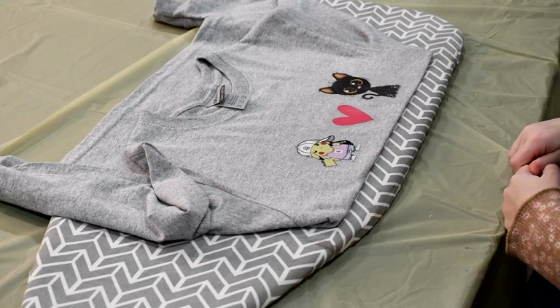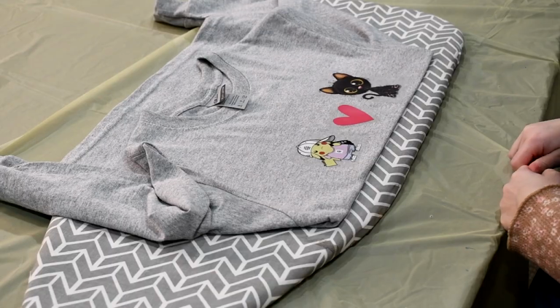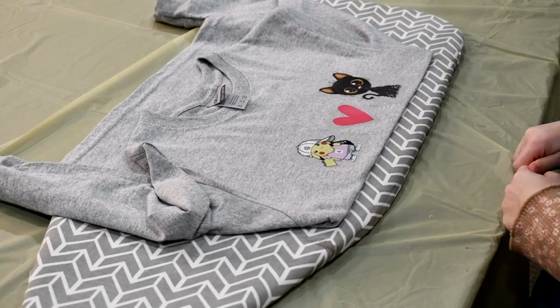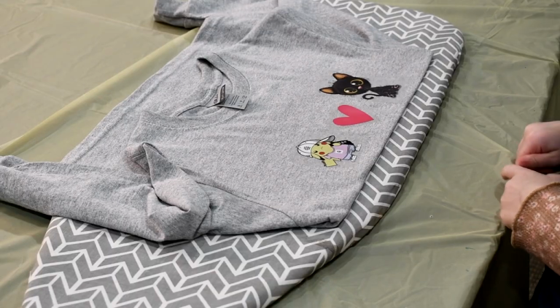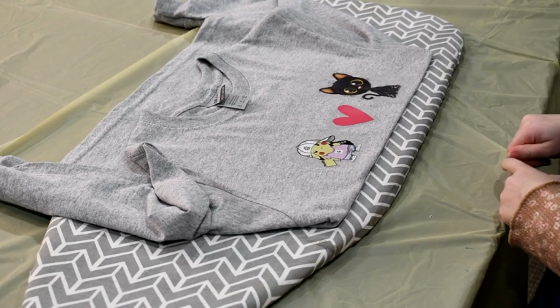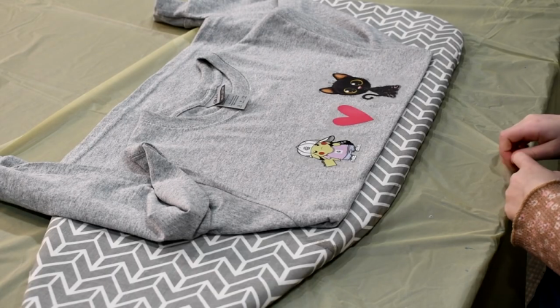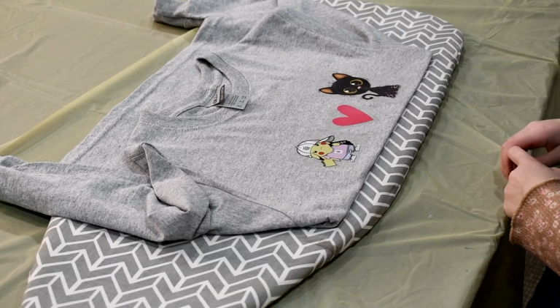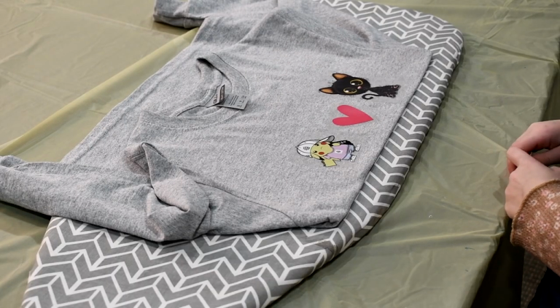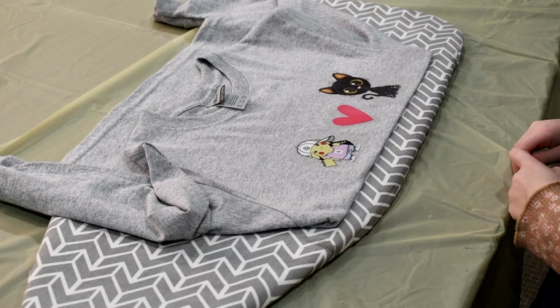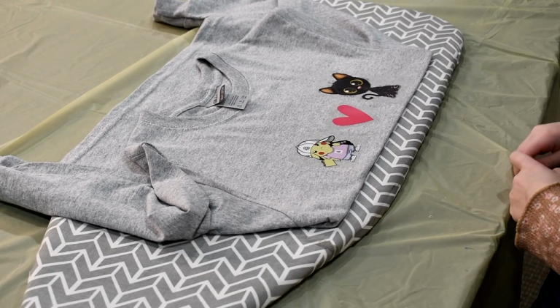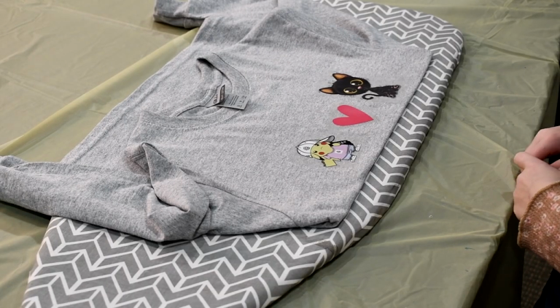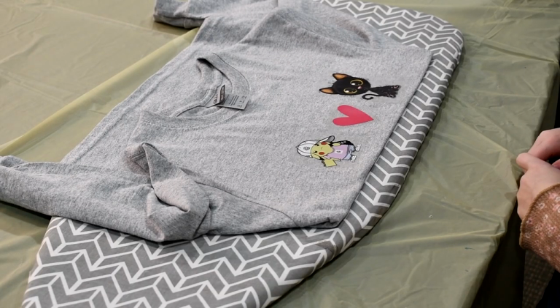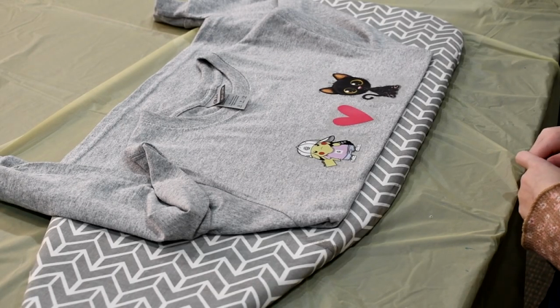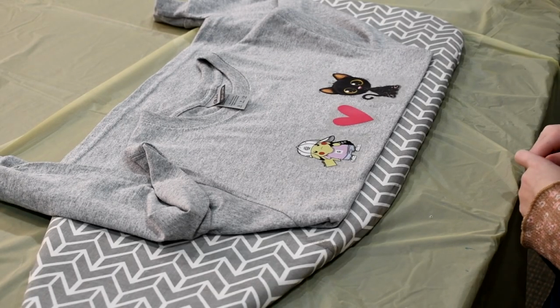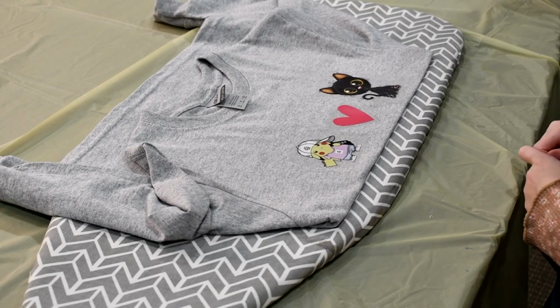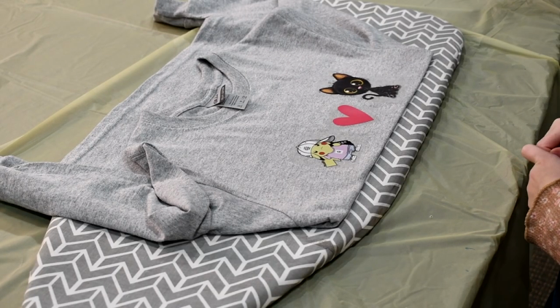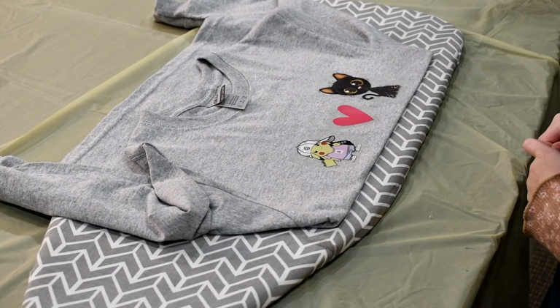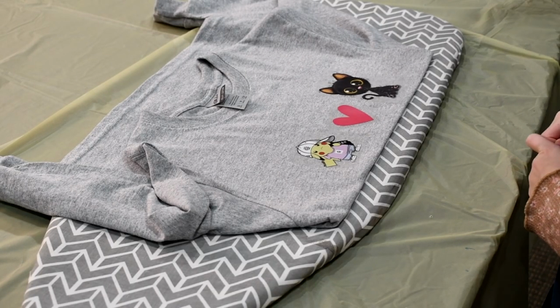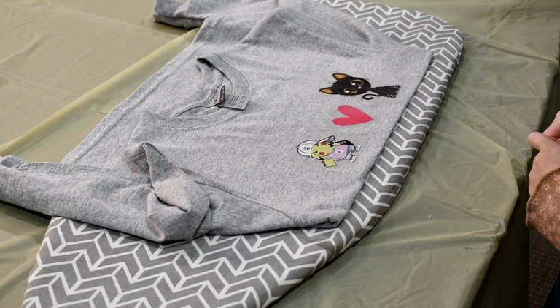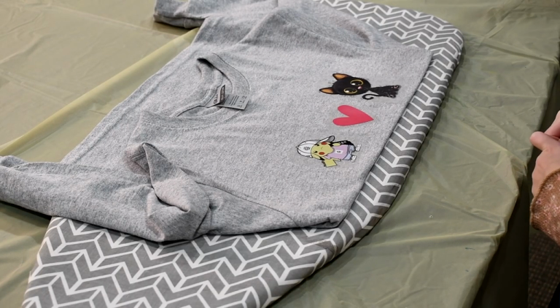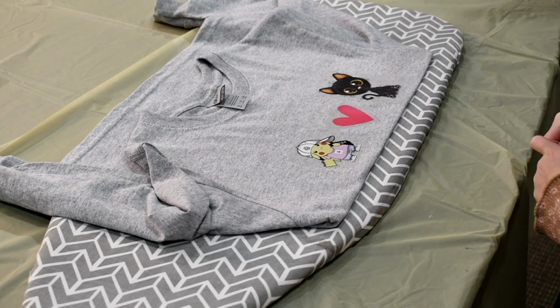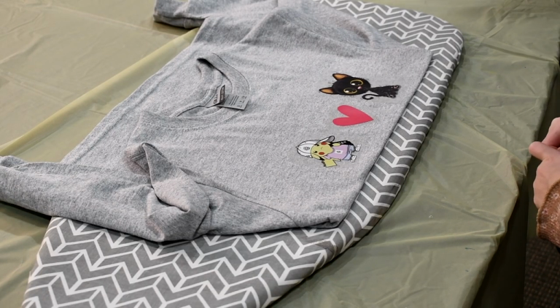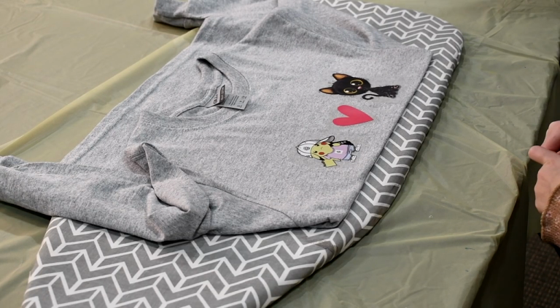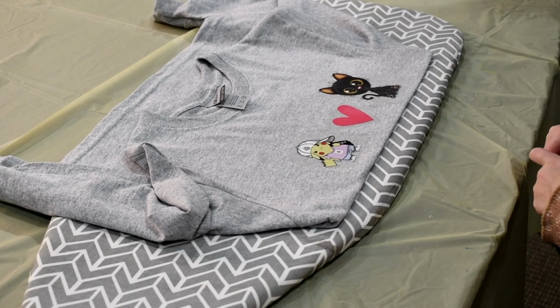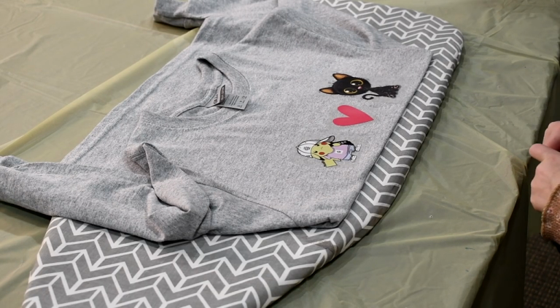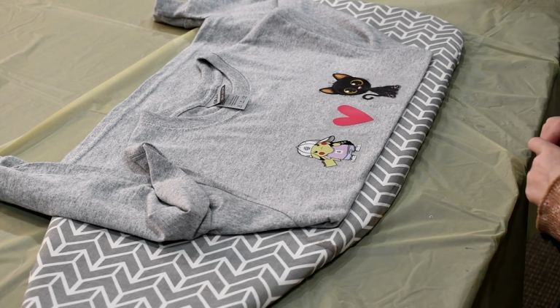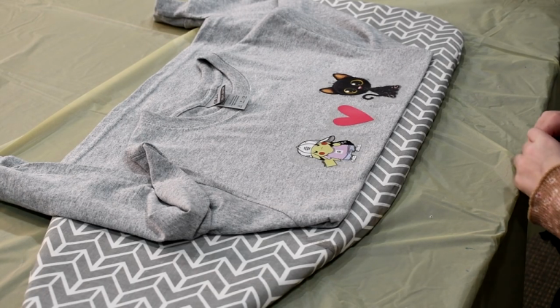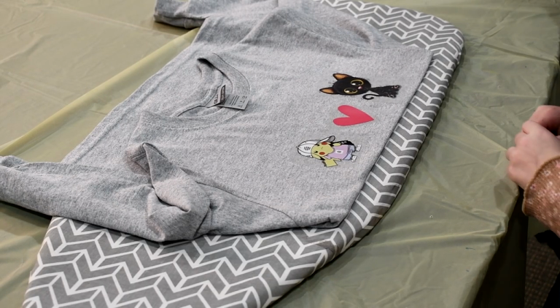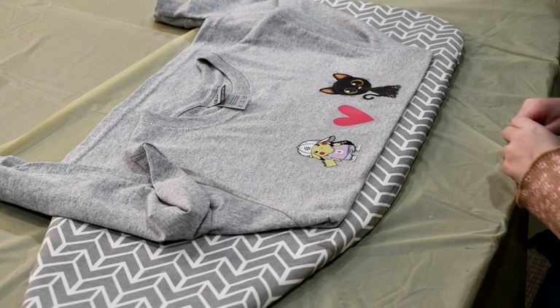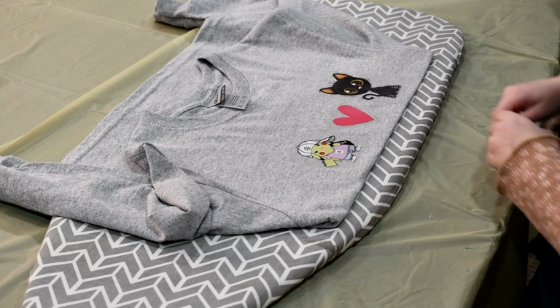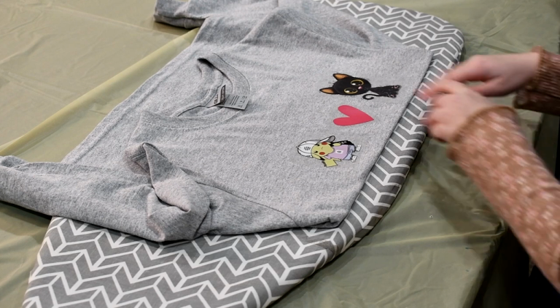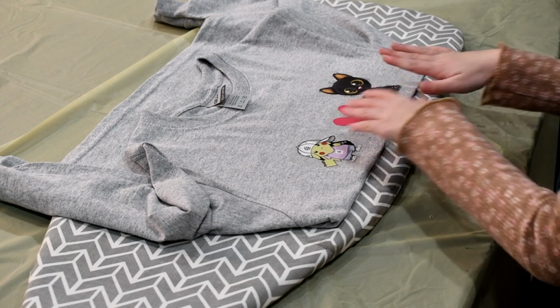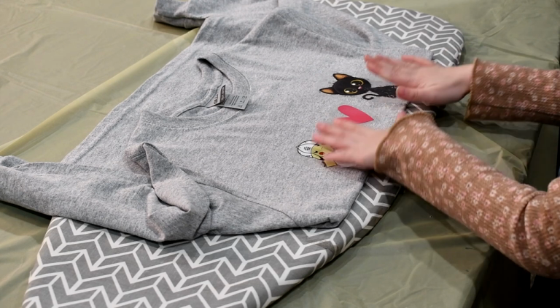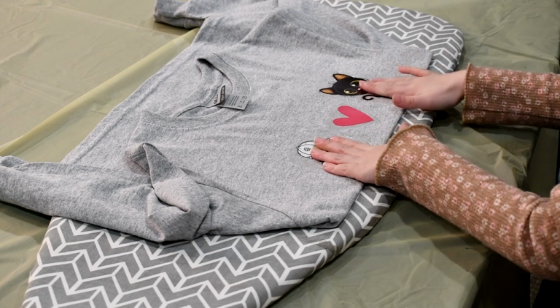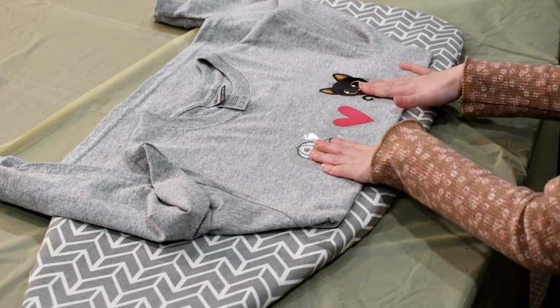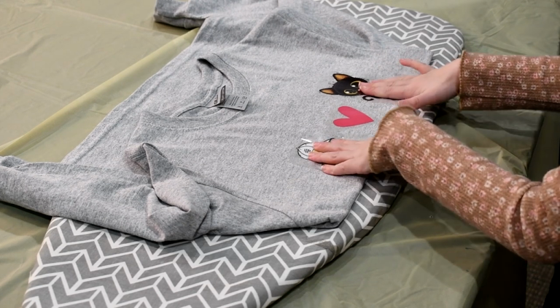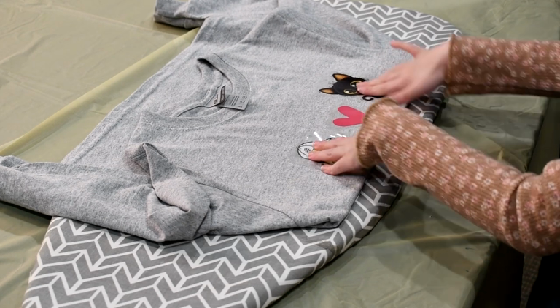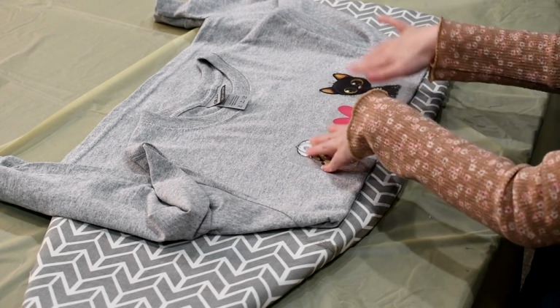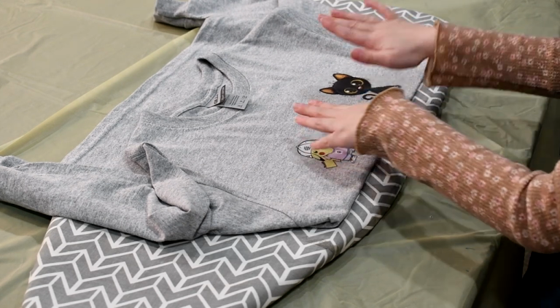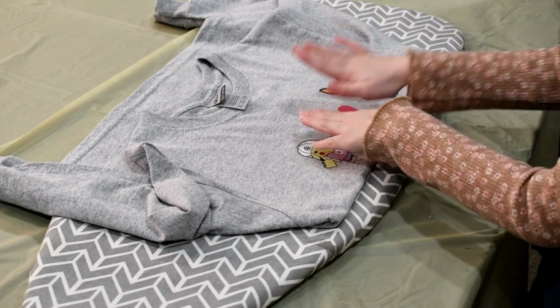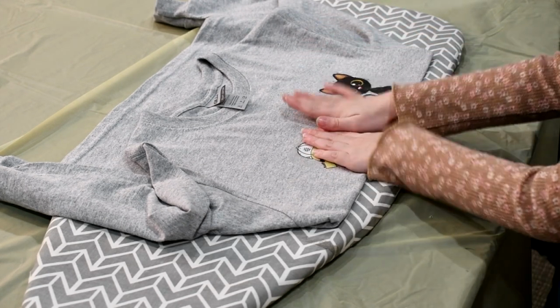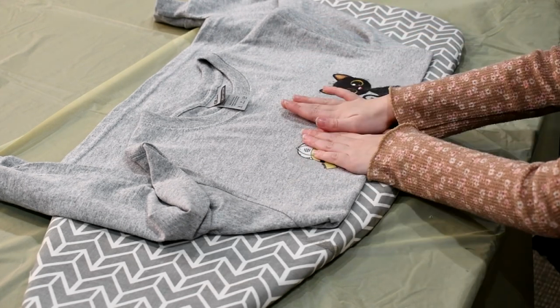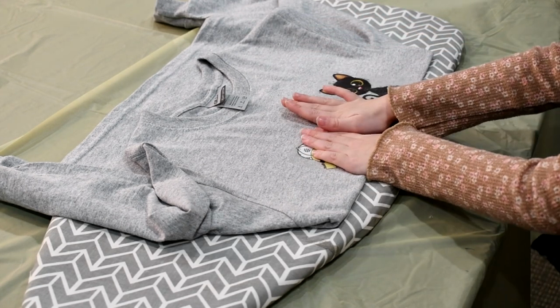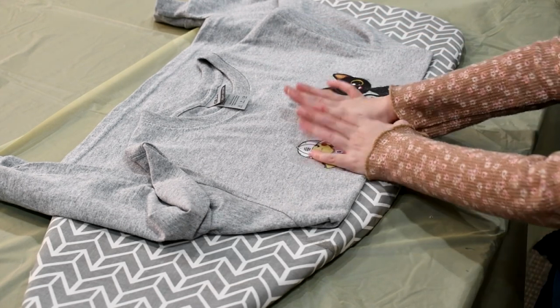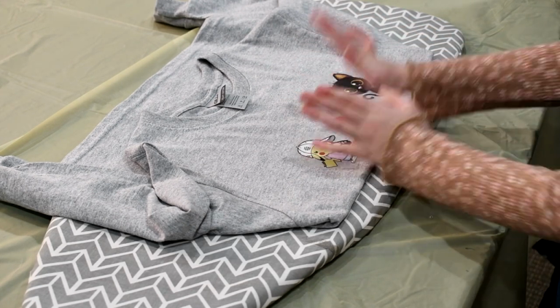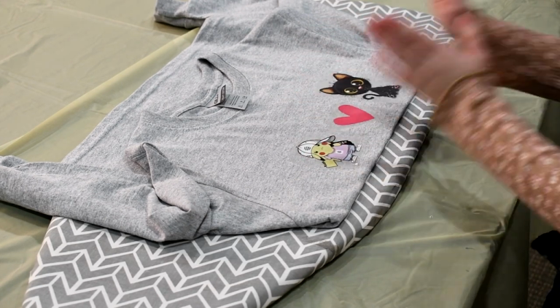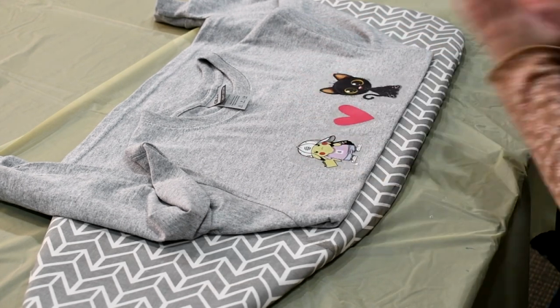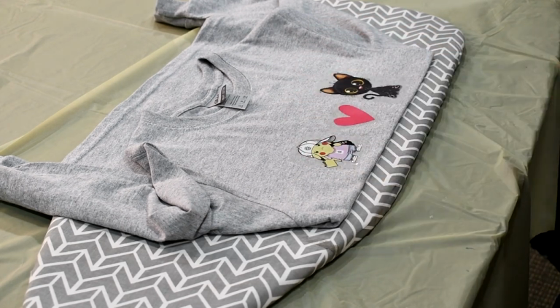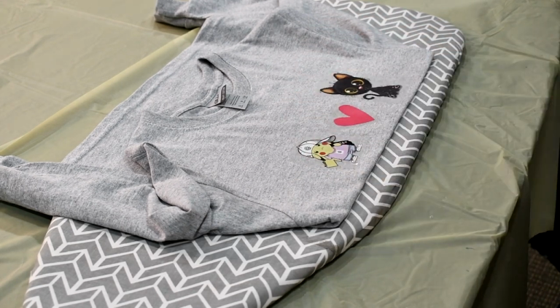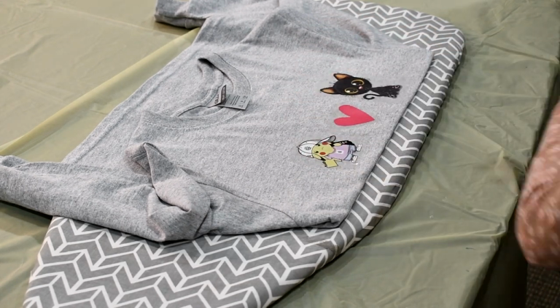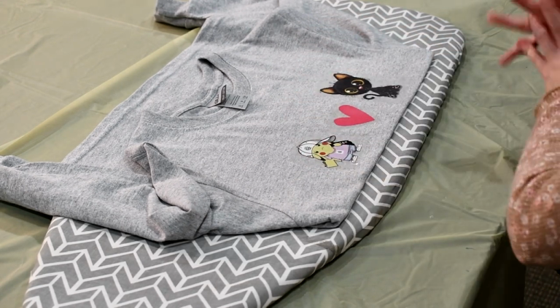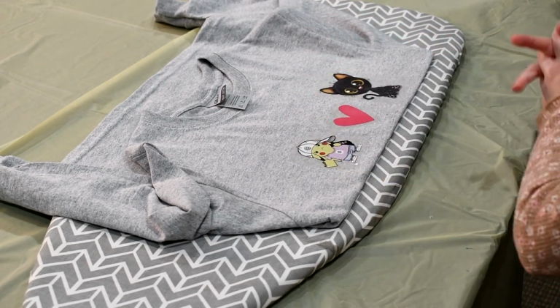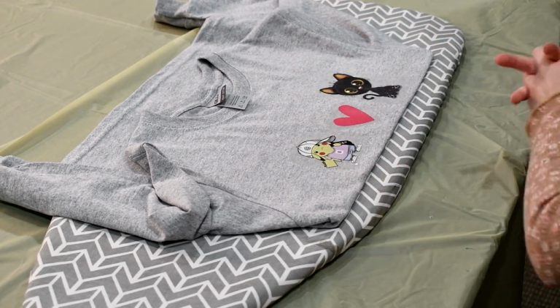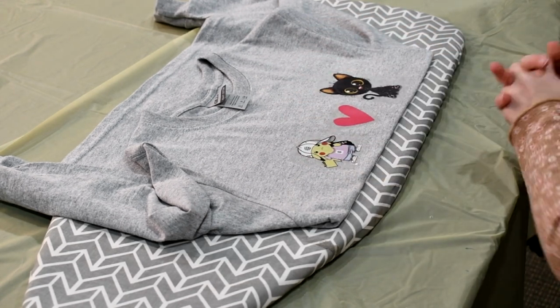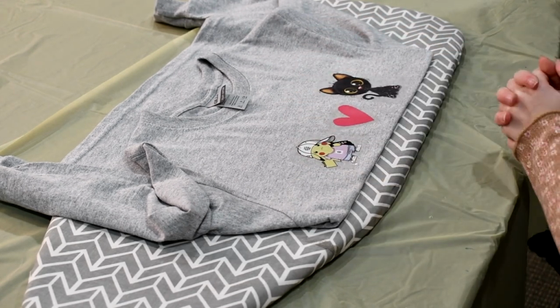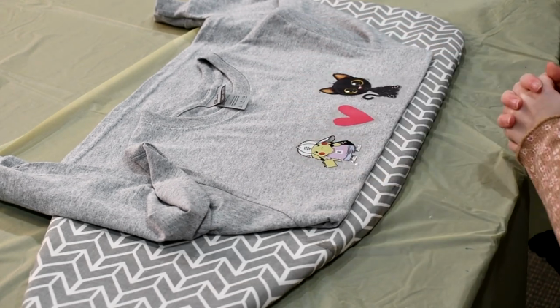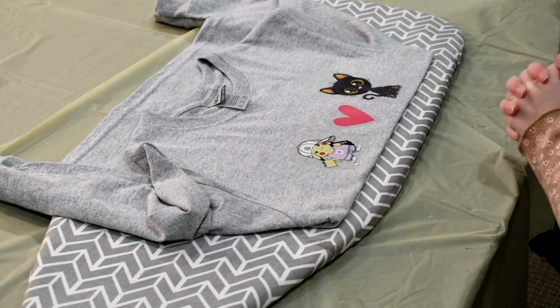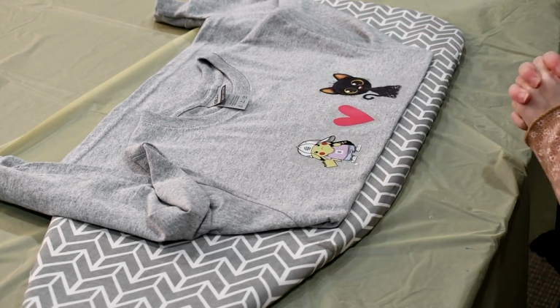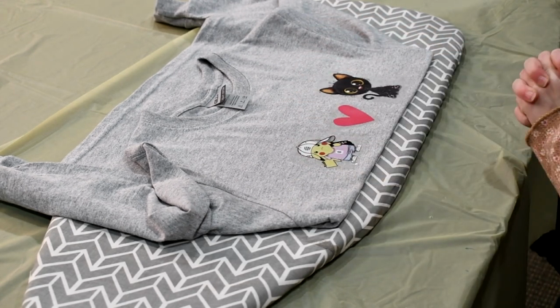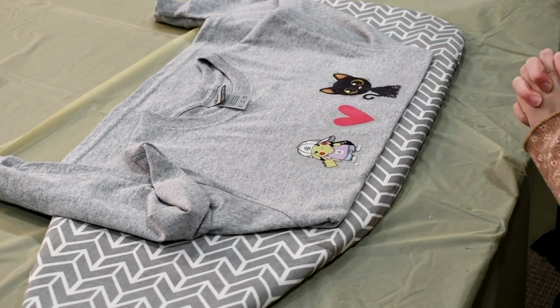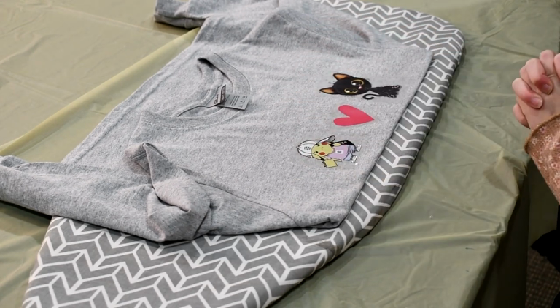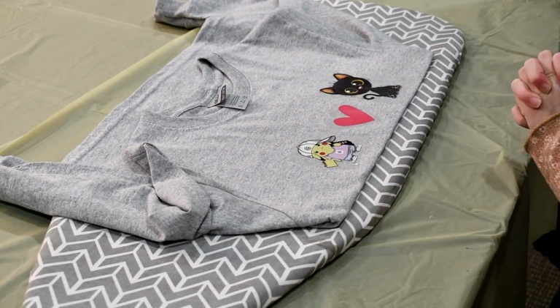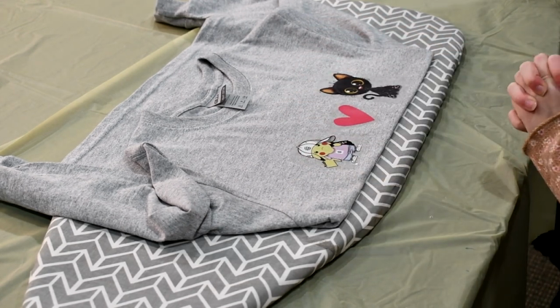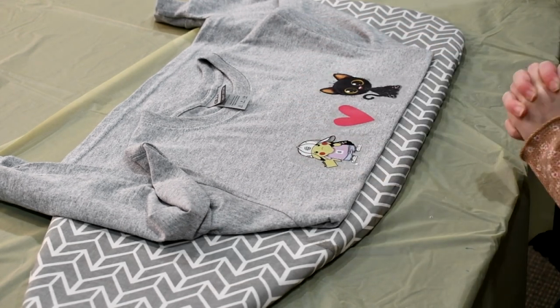Now that we've put our patches on, do they feel cool to the touch, Remy? Yeah, they do. Well, it's time to peel off the membrane.